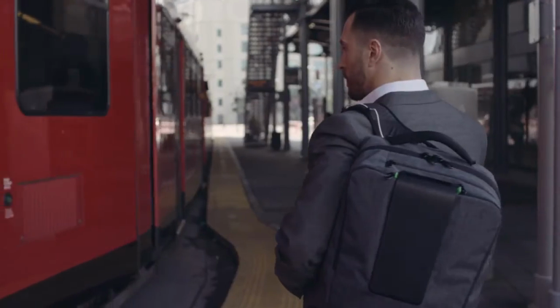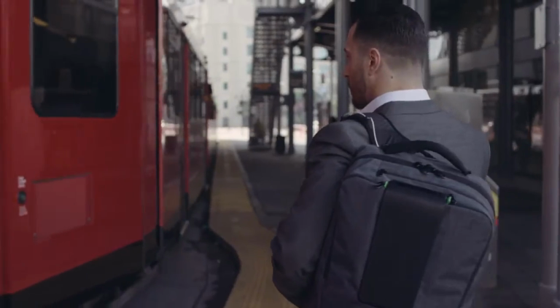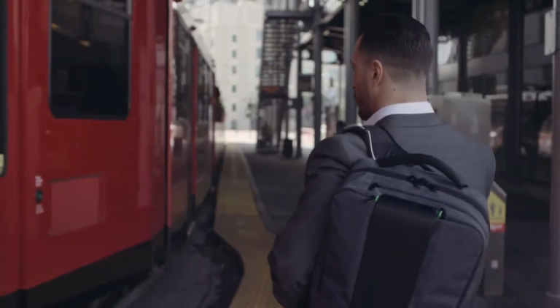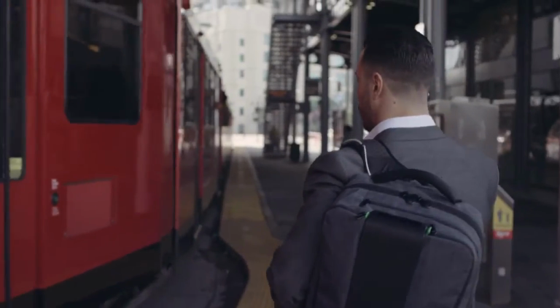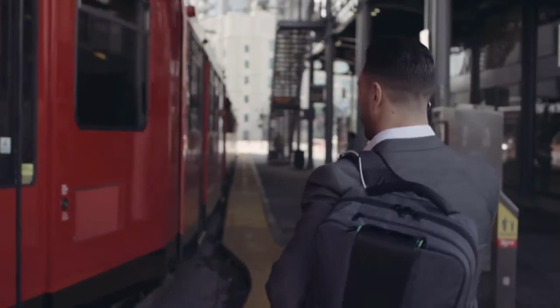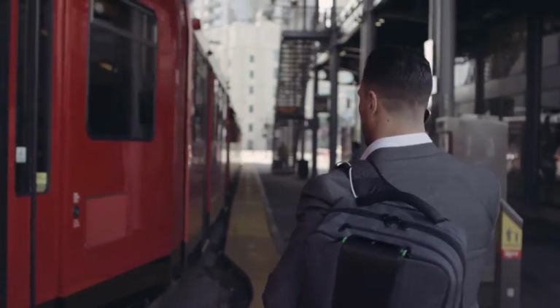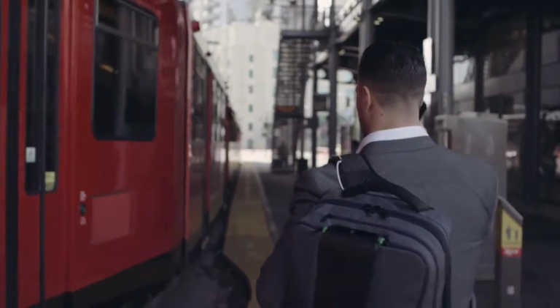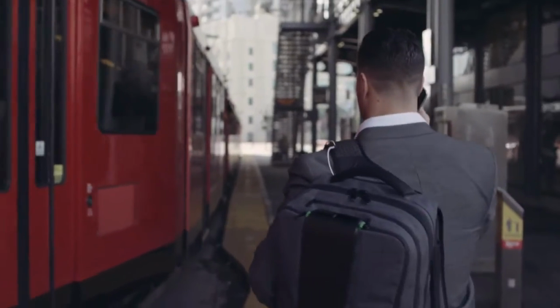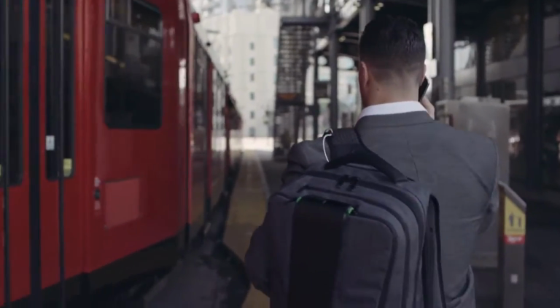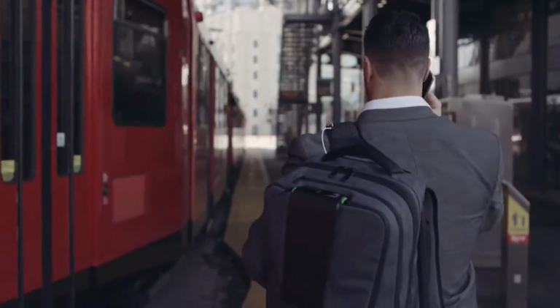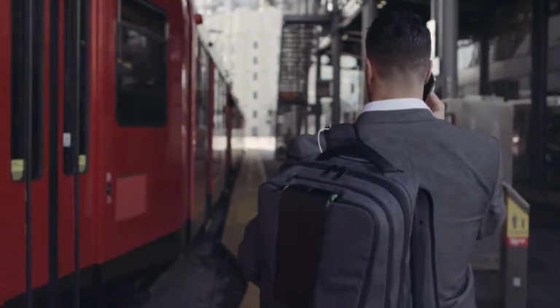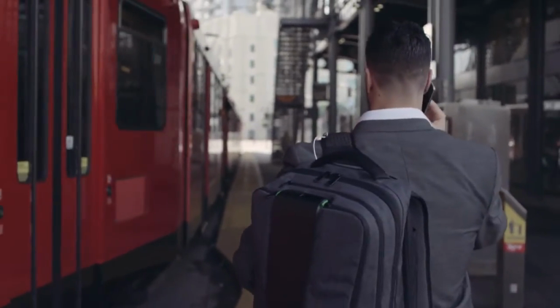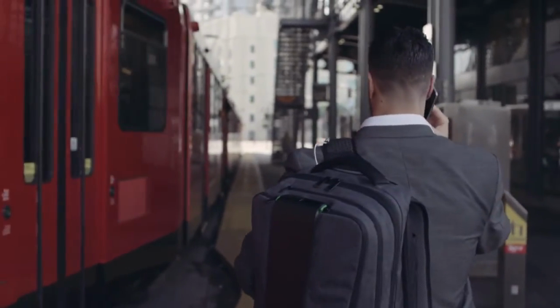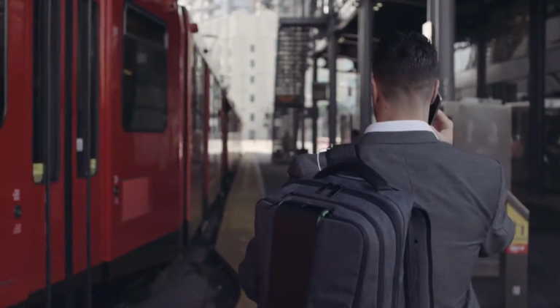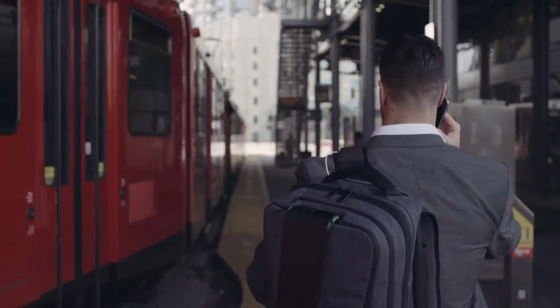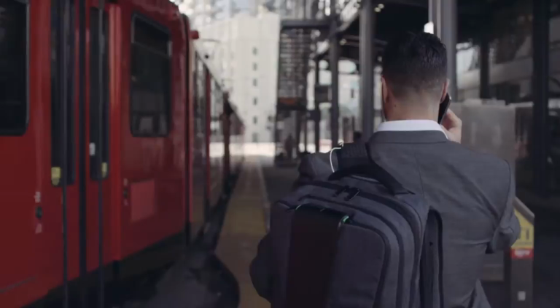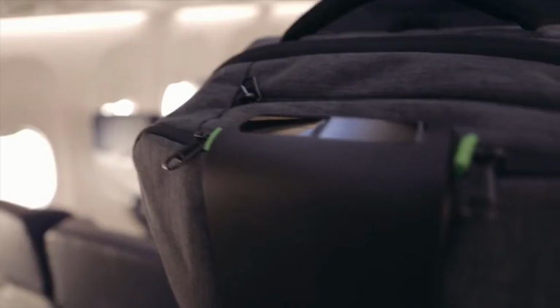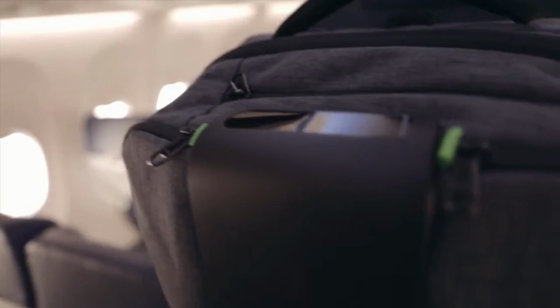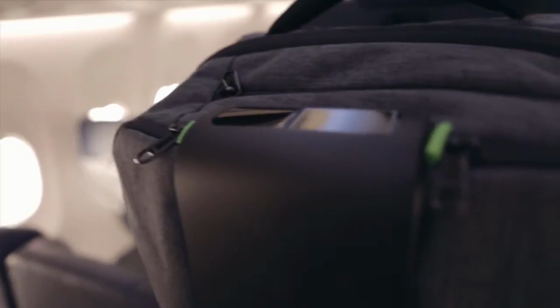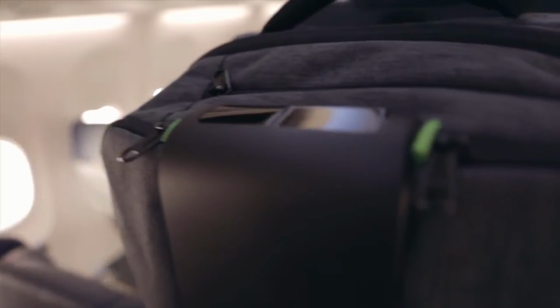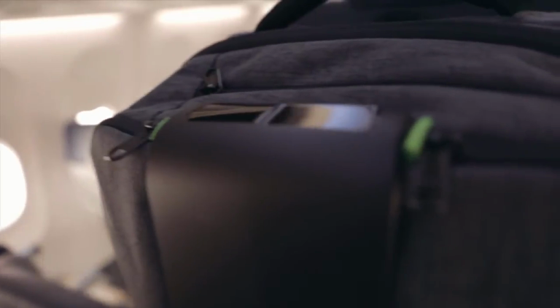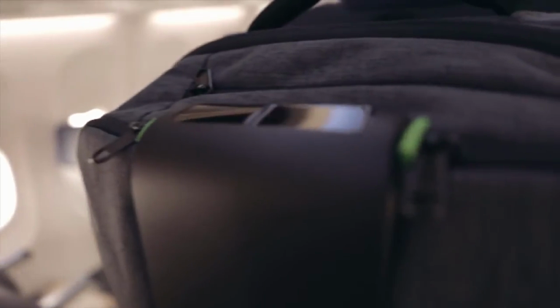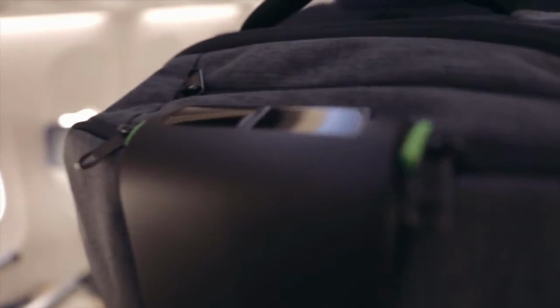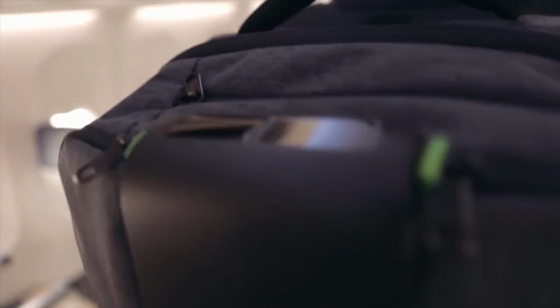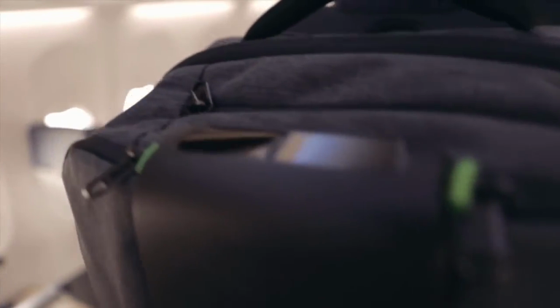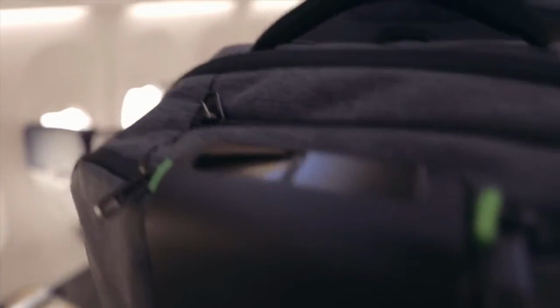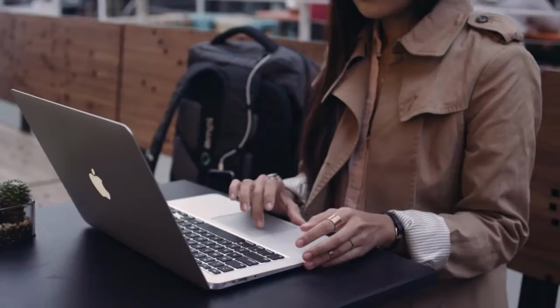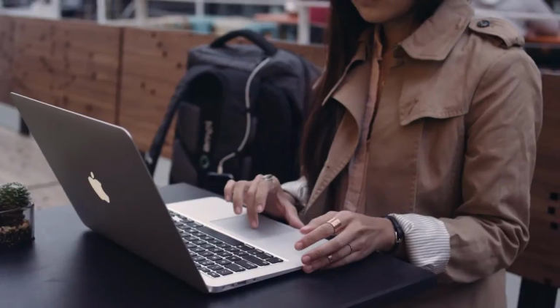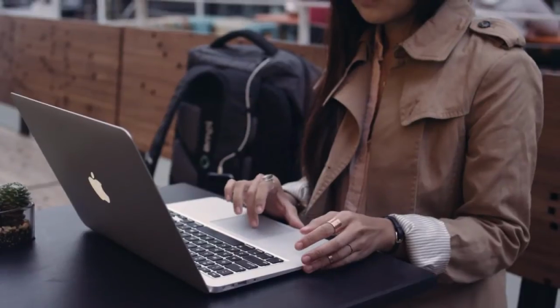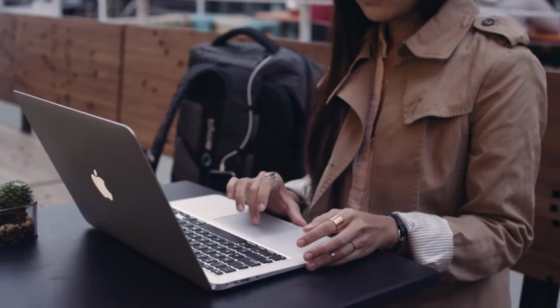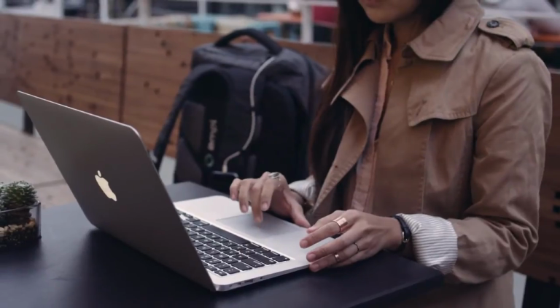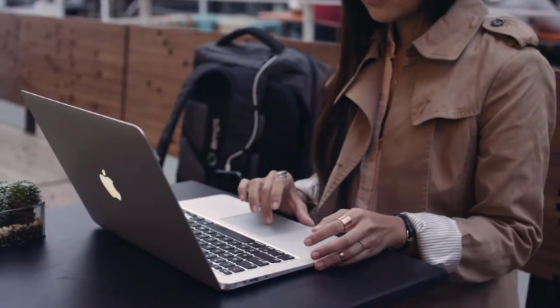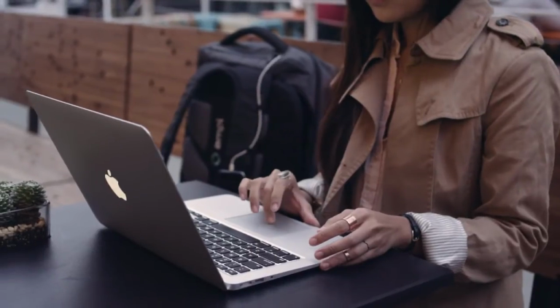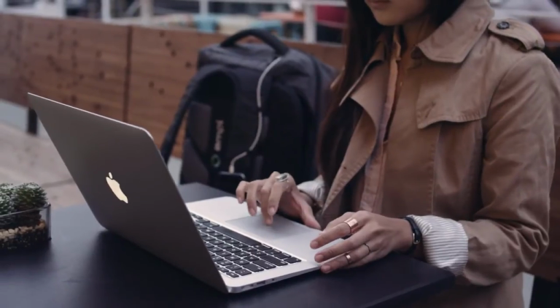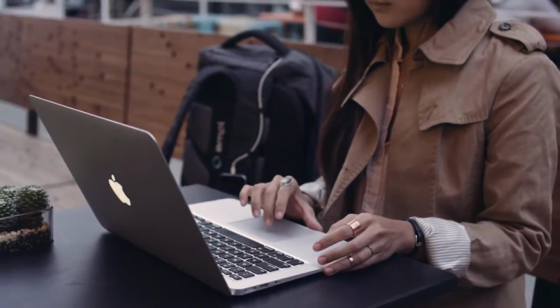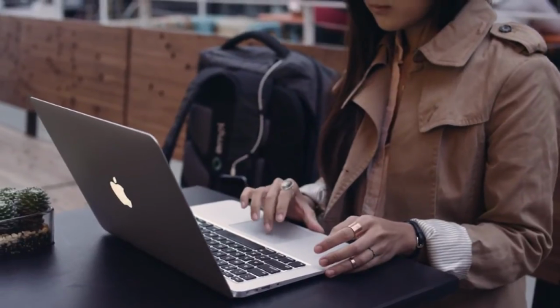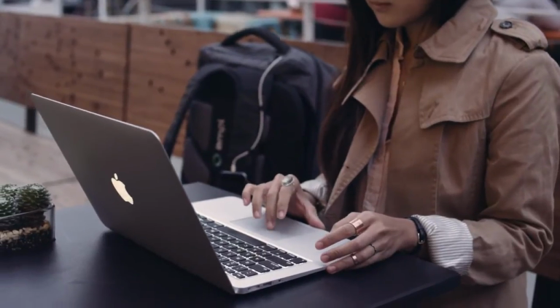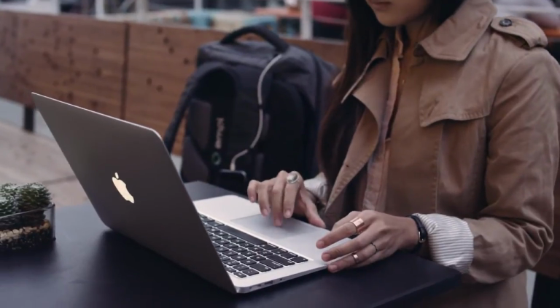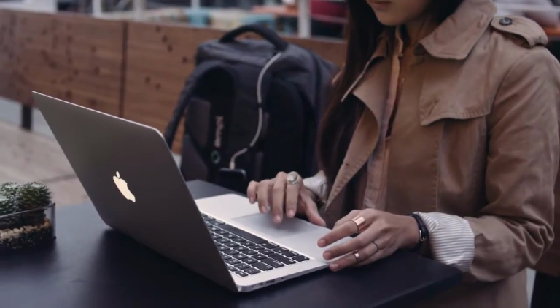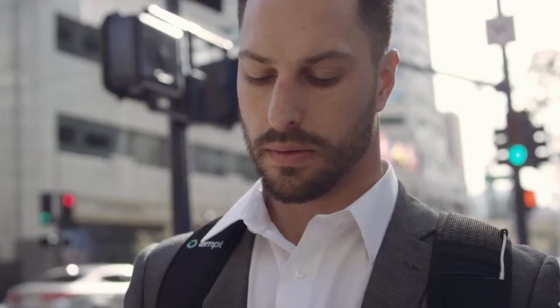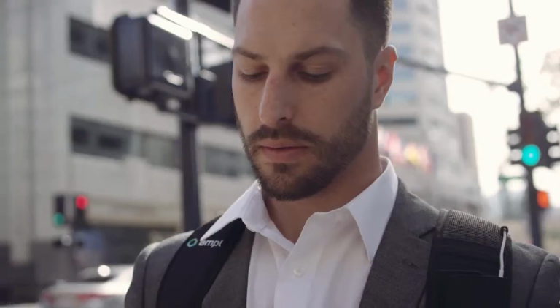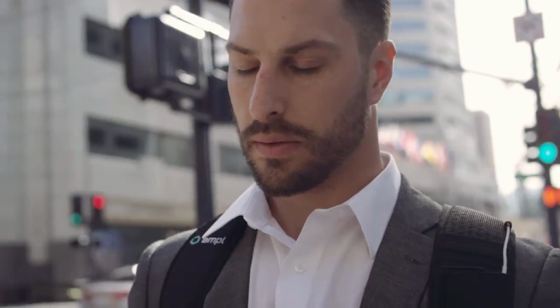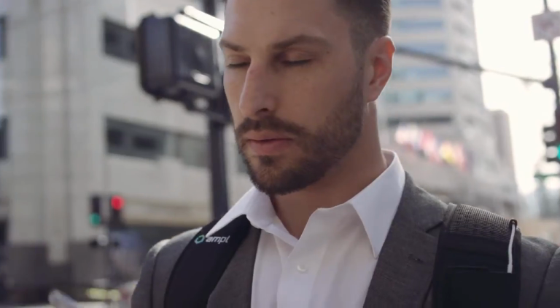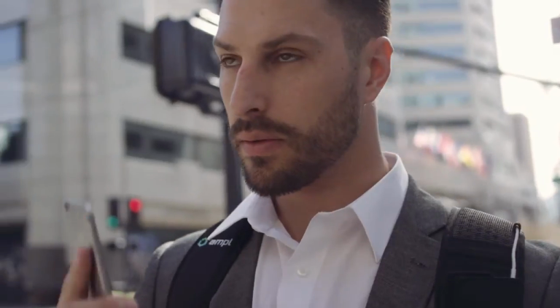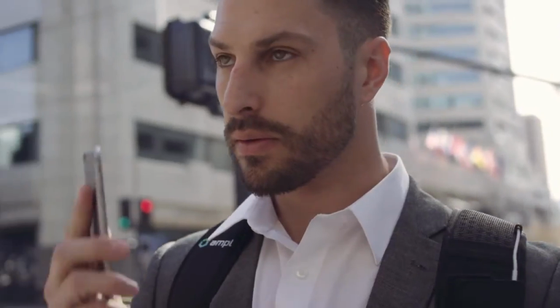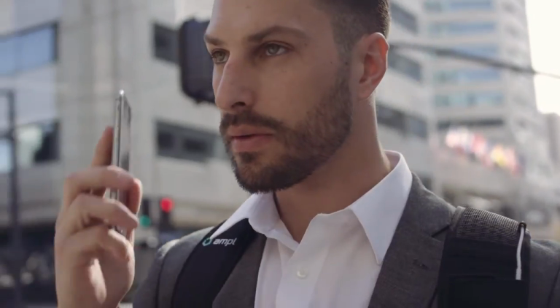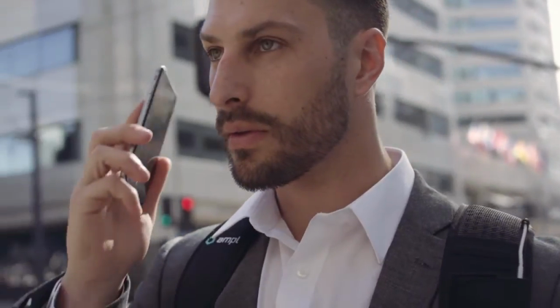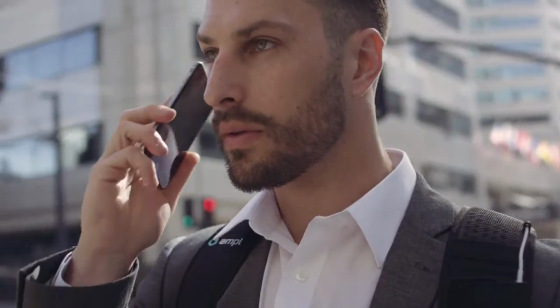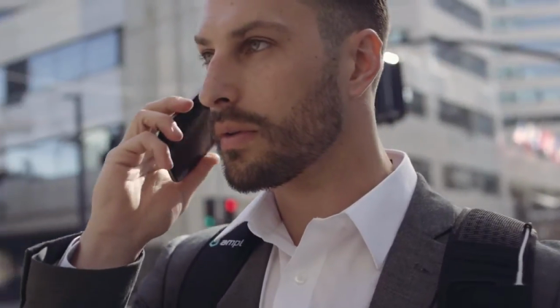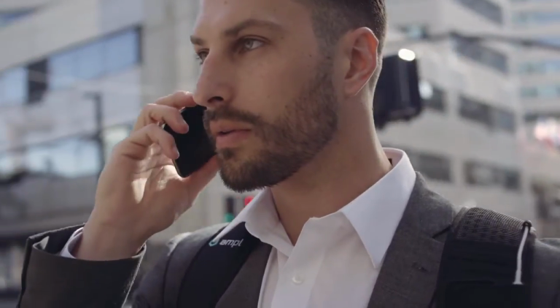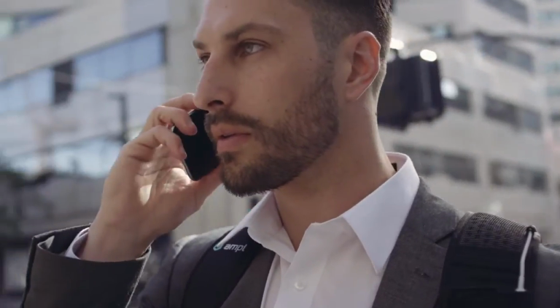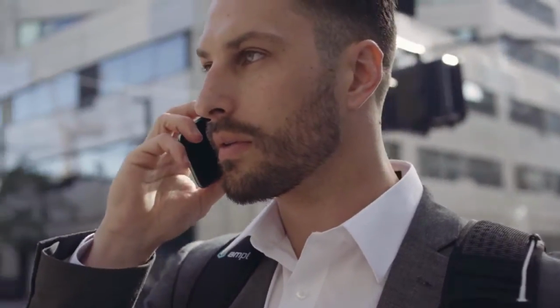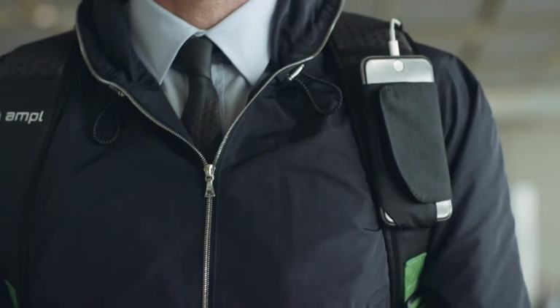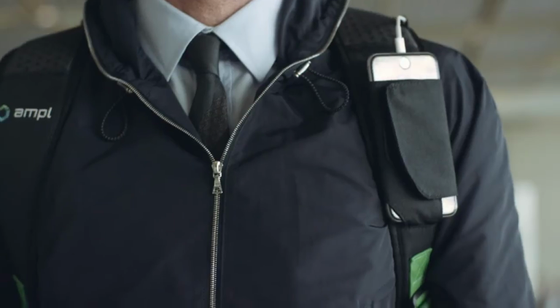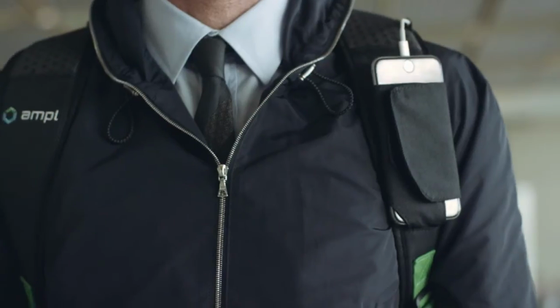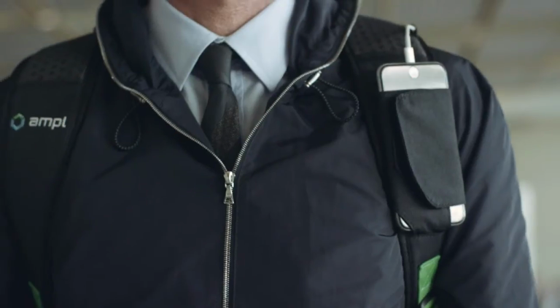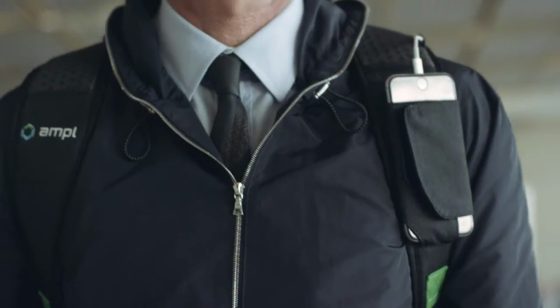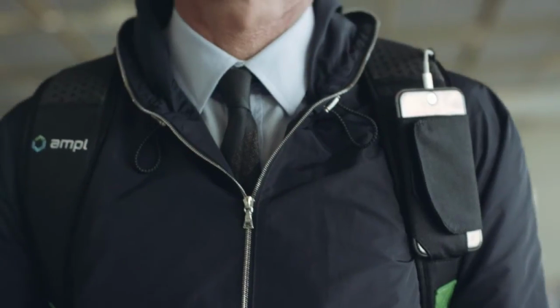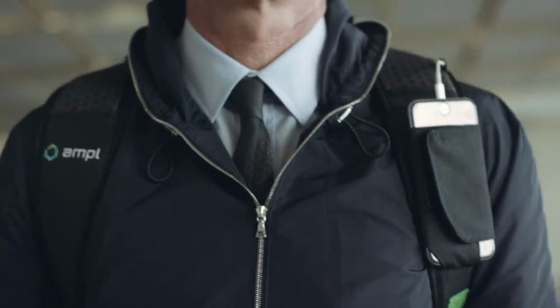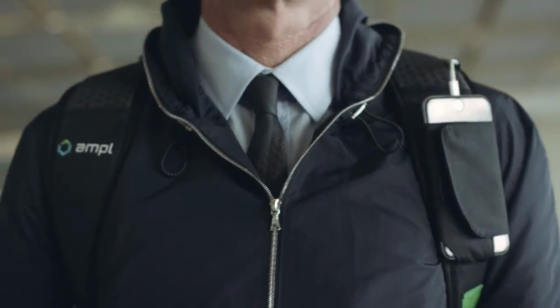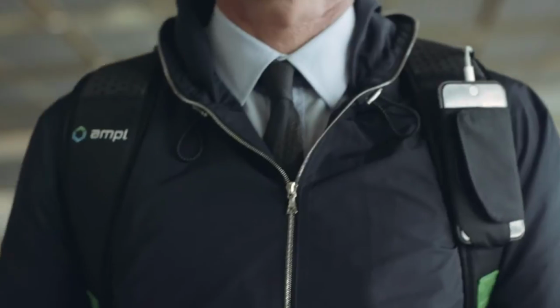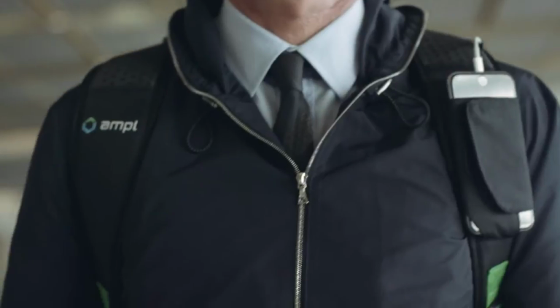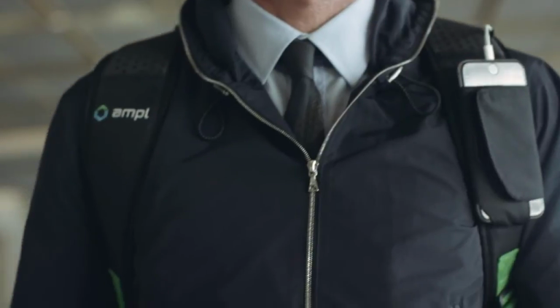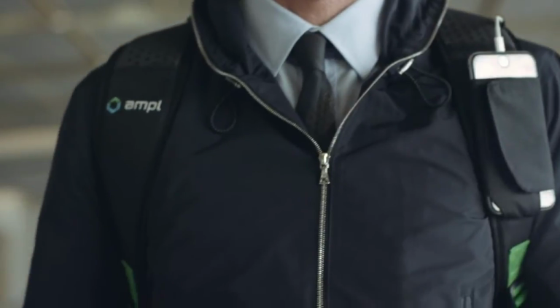Ample is a talented team of designers and engineers with decades of experience launching new products. More importantly though, we're commuters, travelers, coffee shop dwellers, and on-the-go doers — and we needed a more Ample bag.